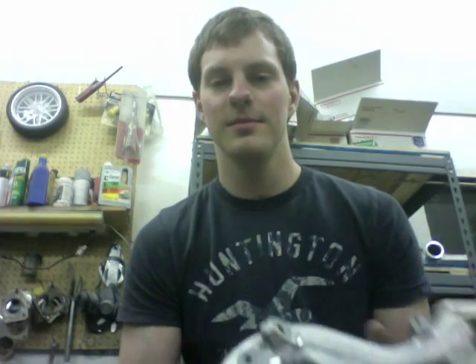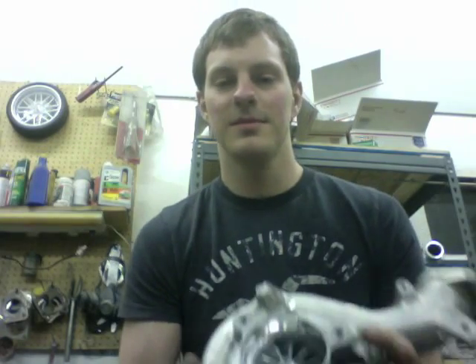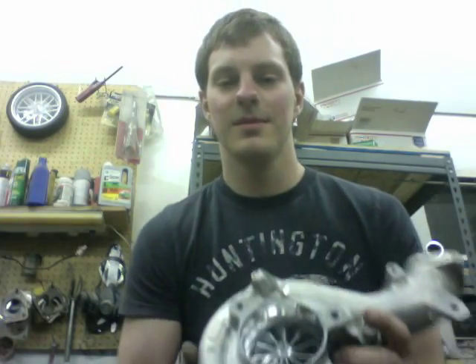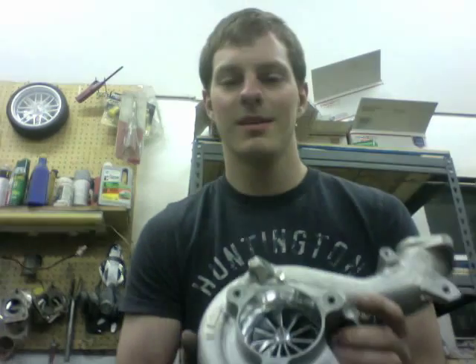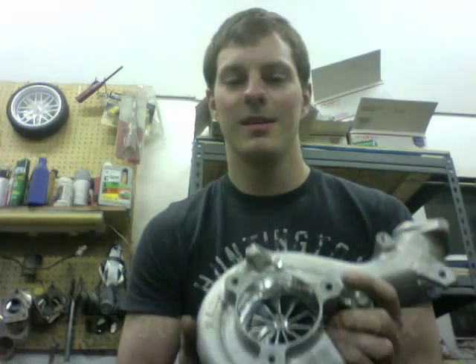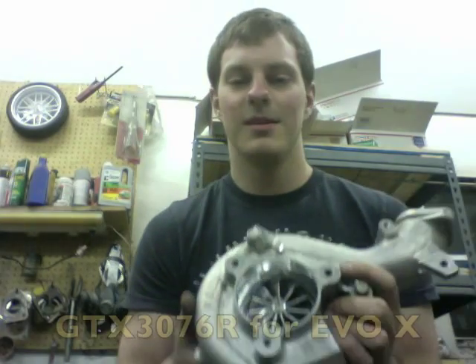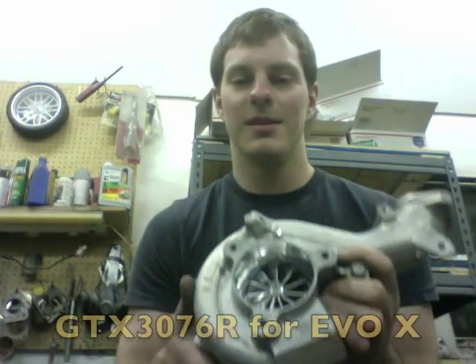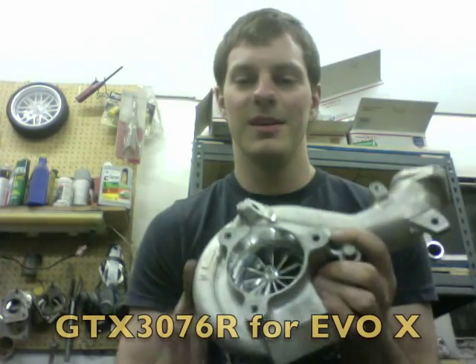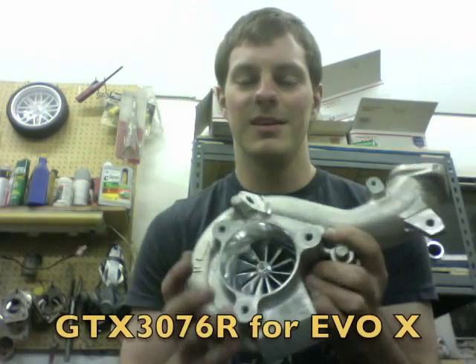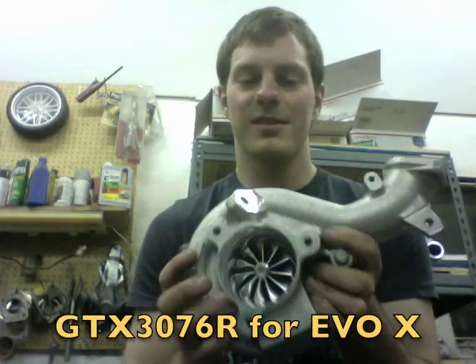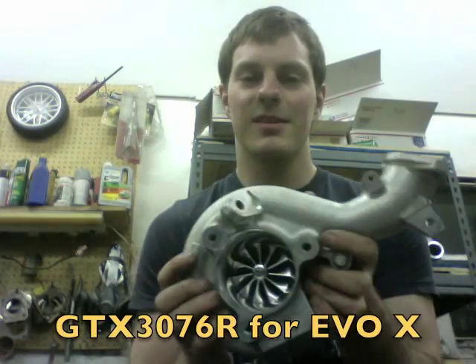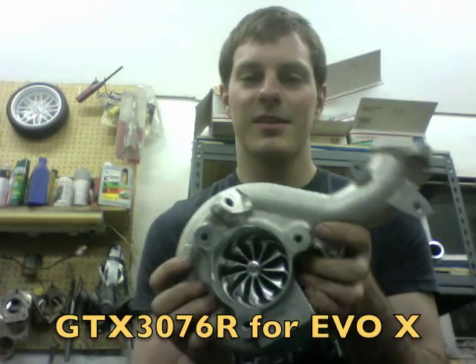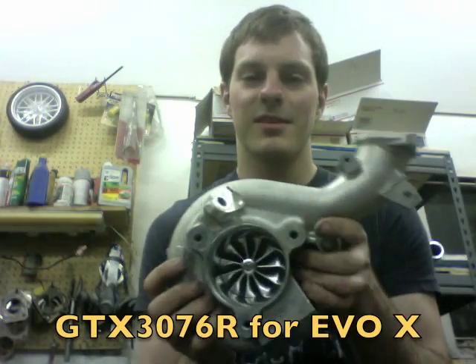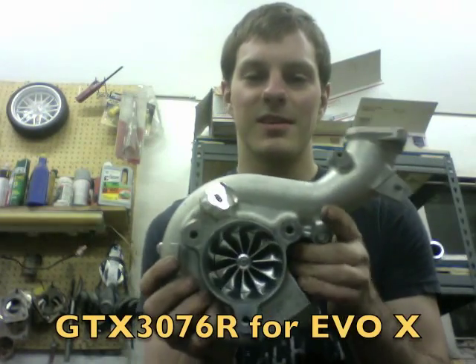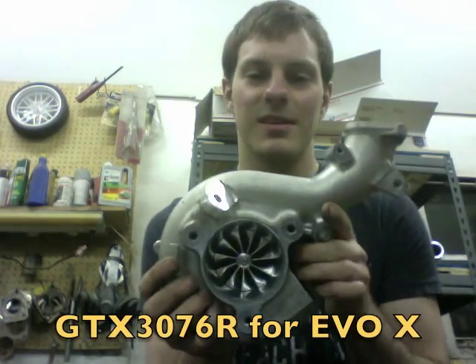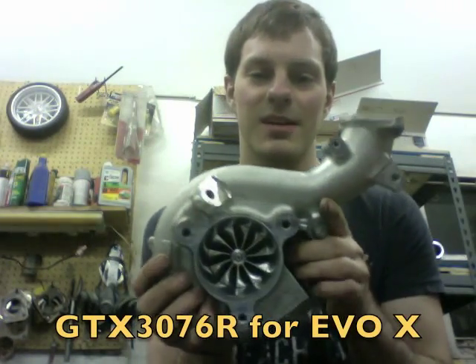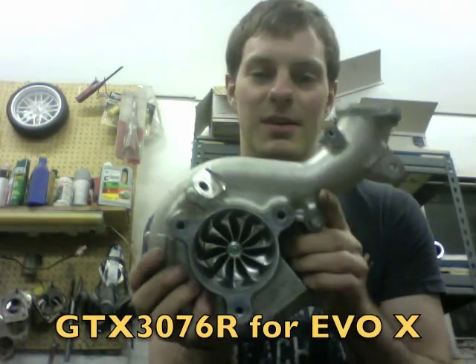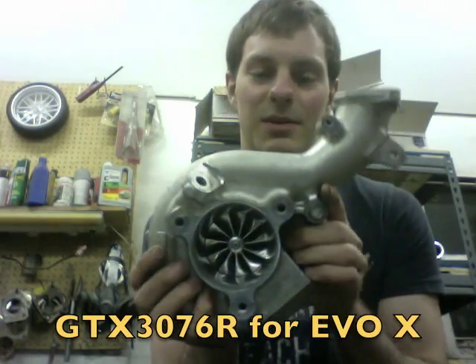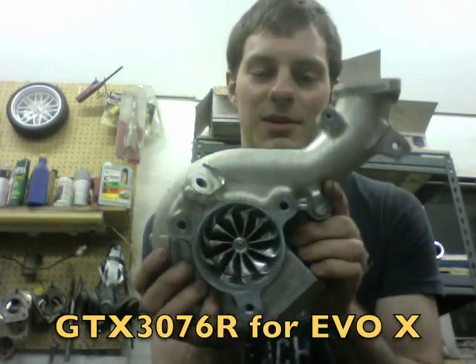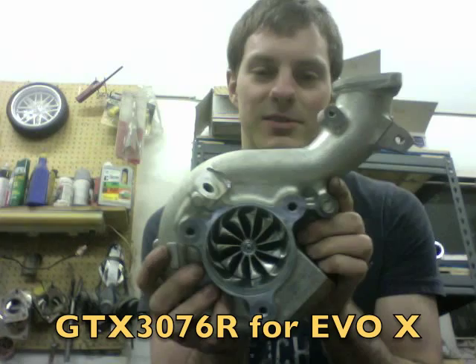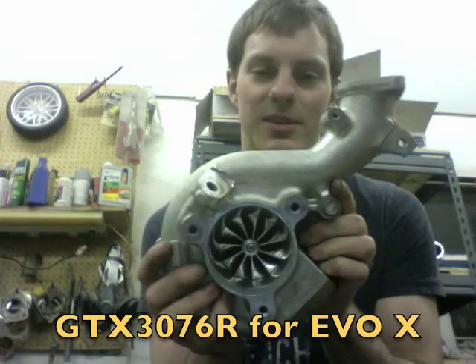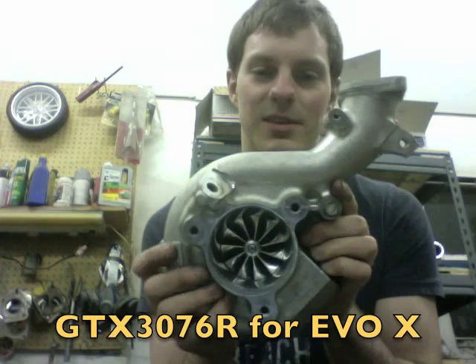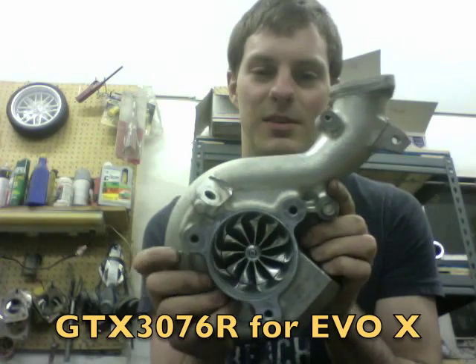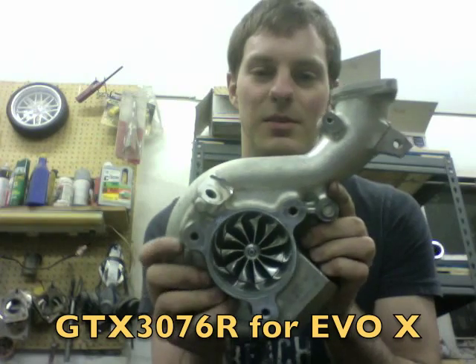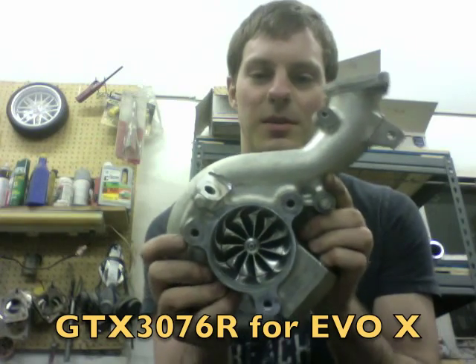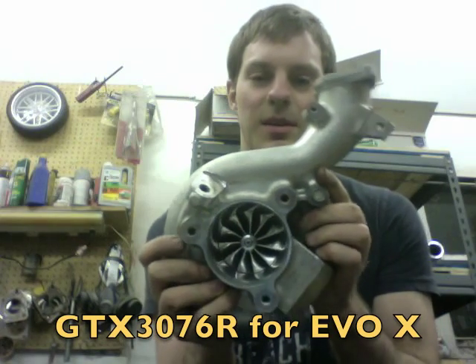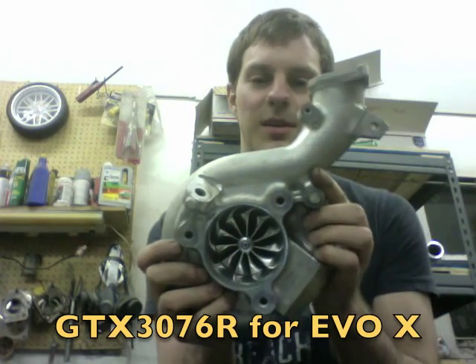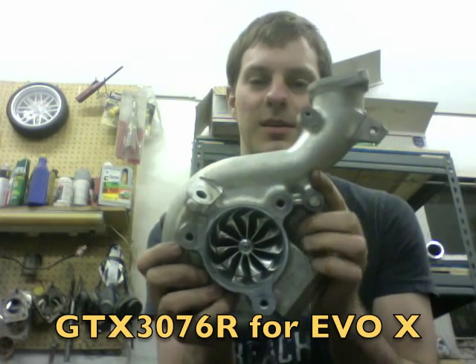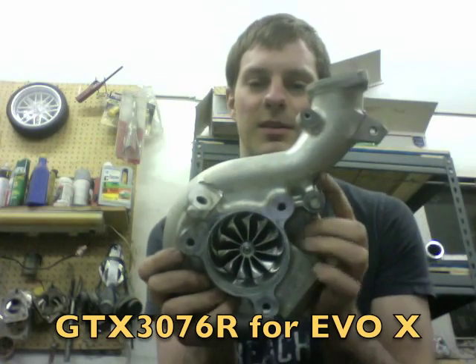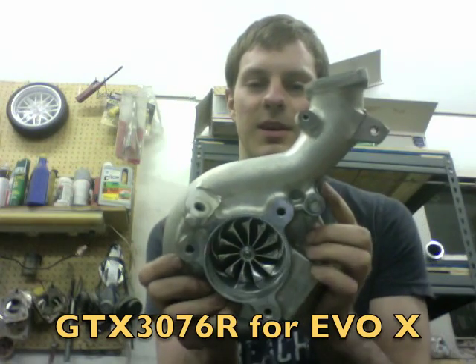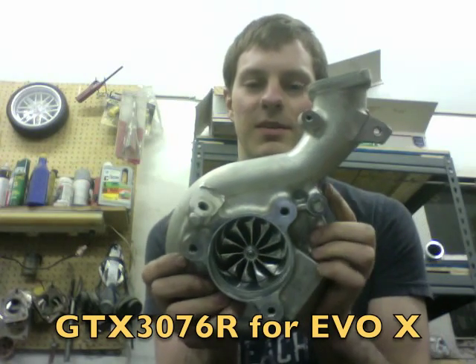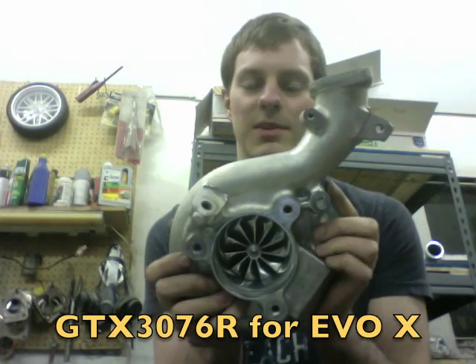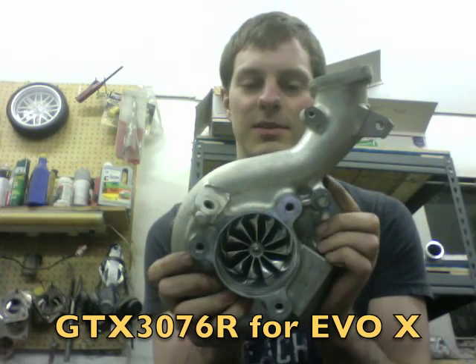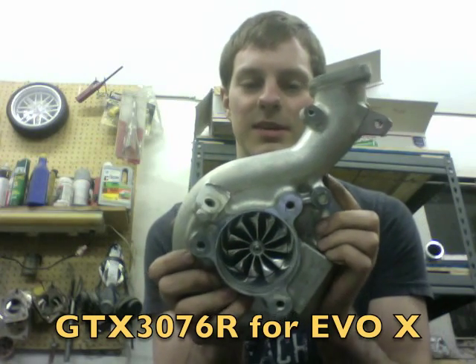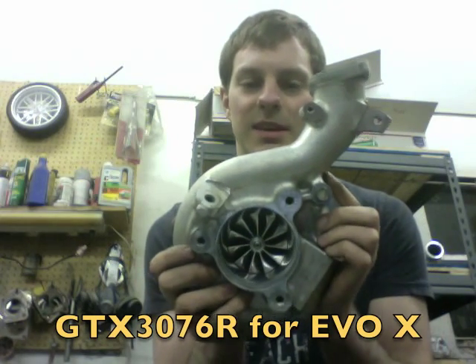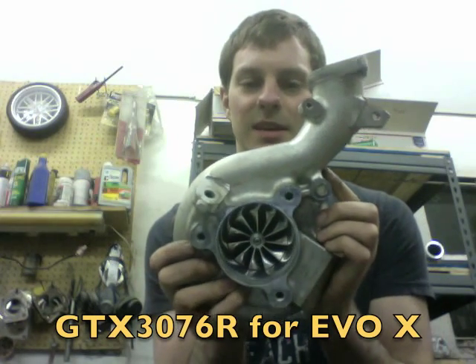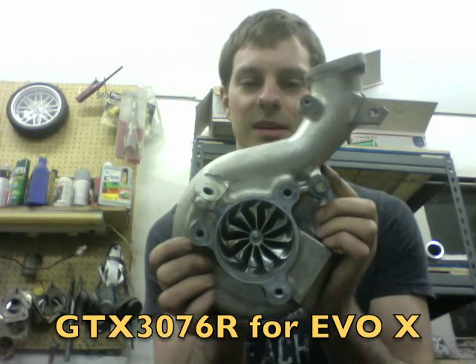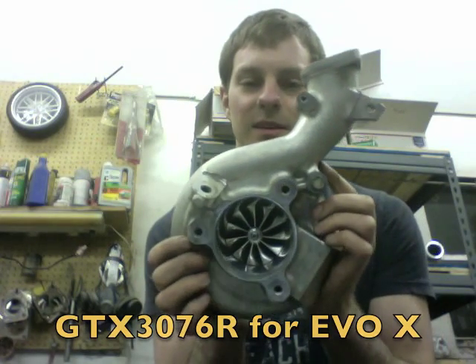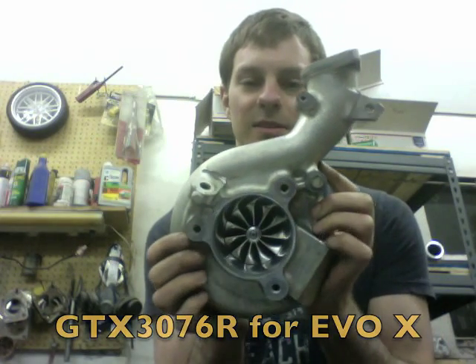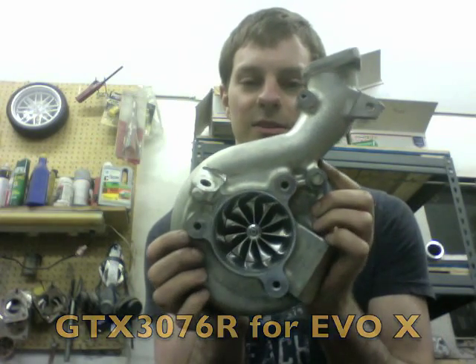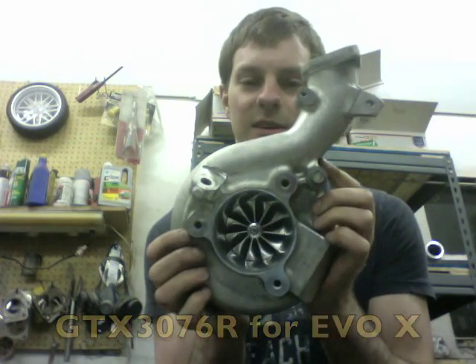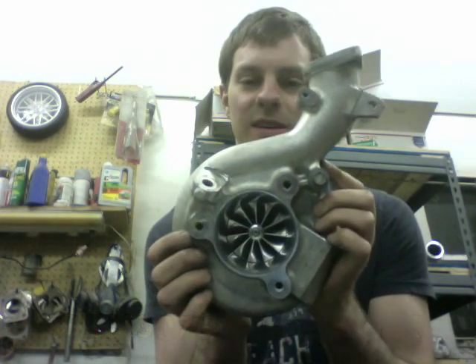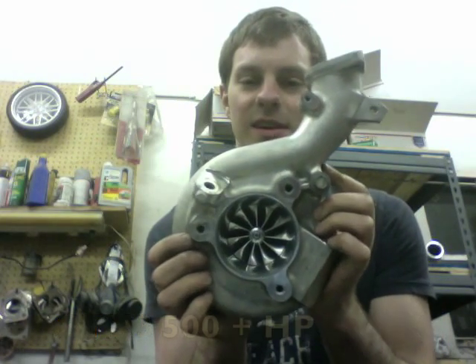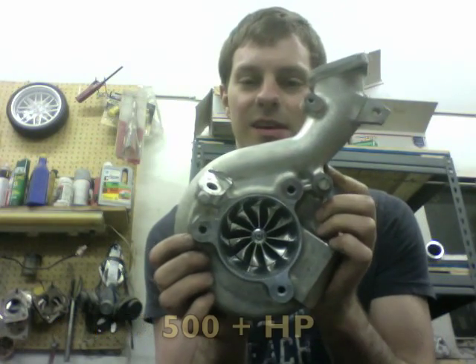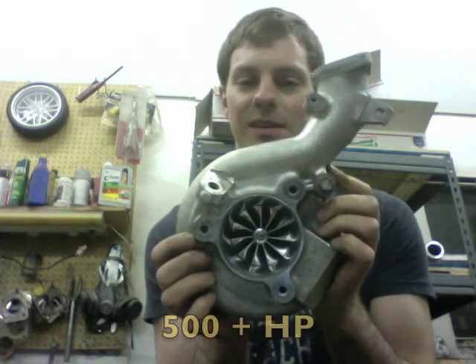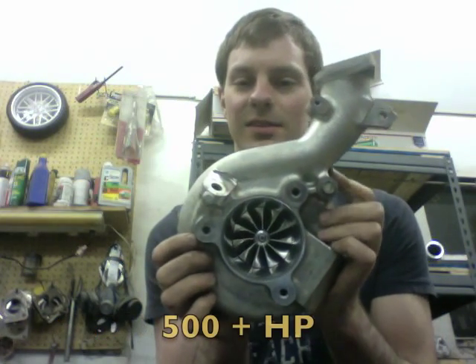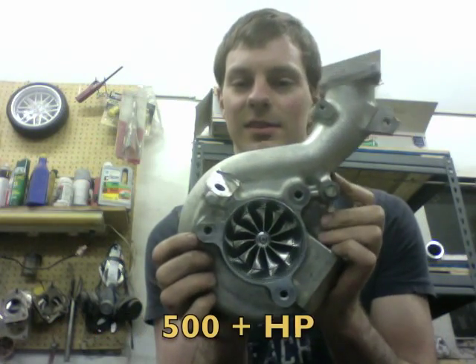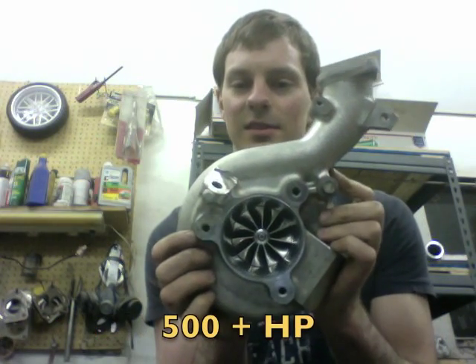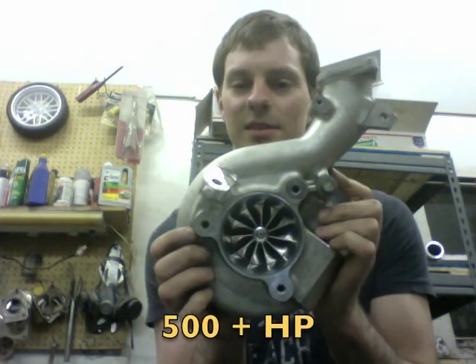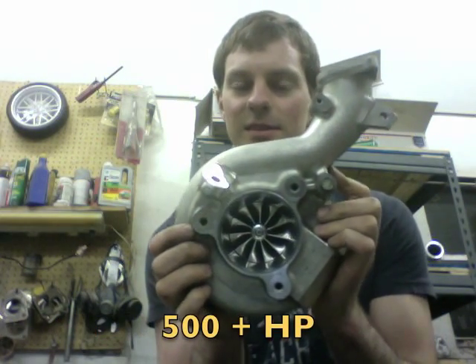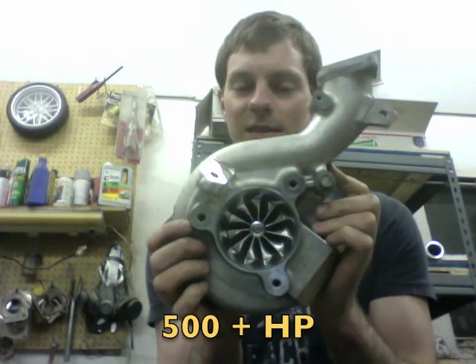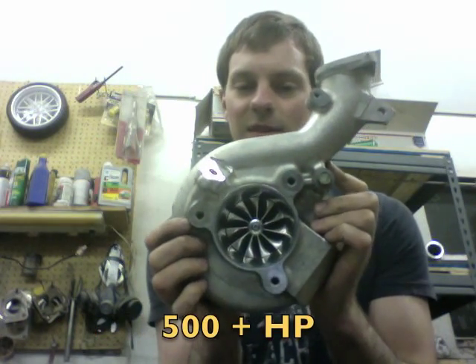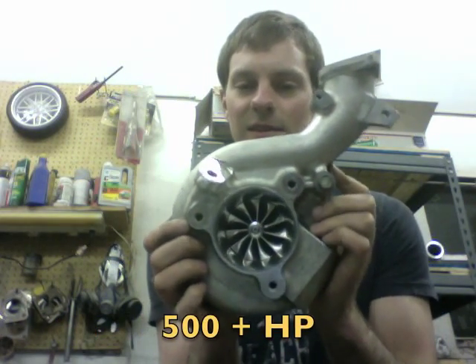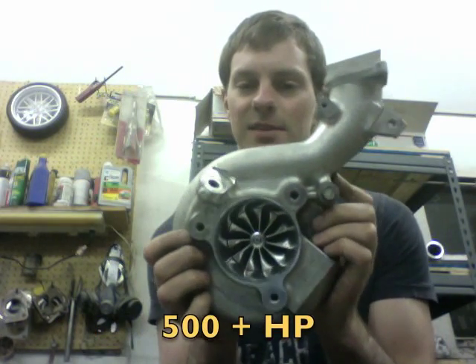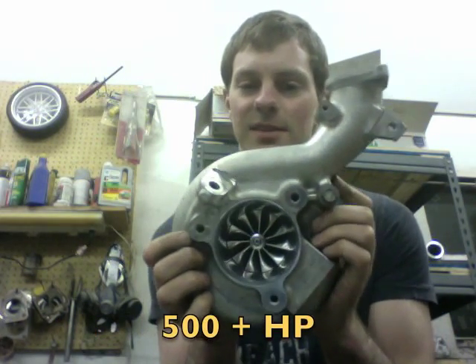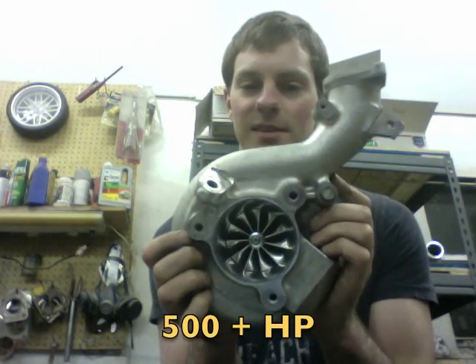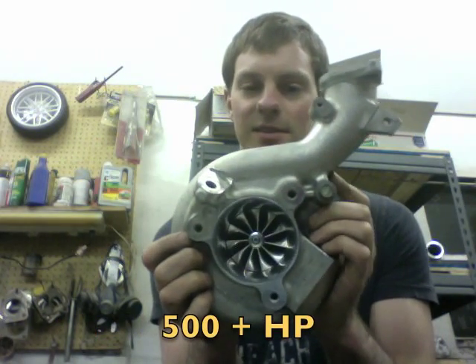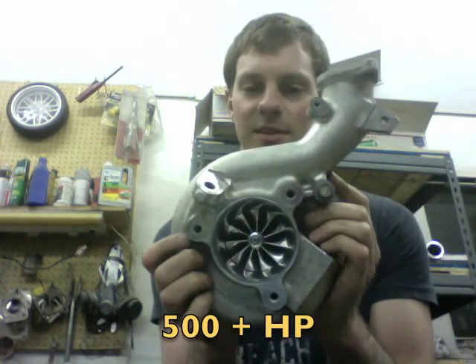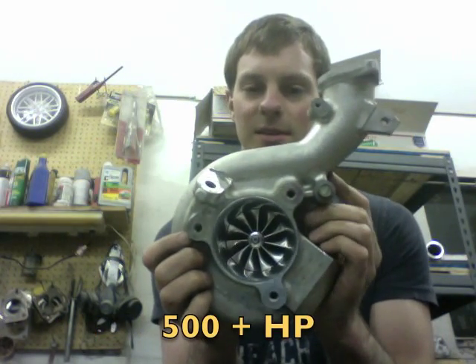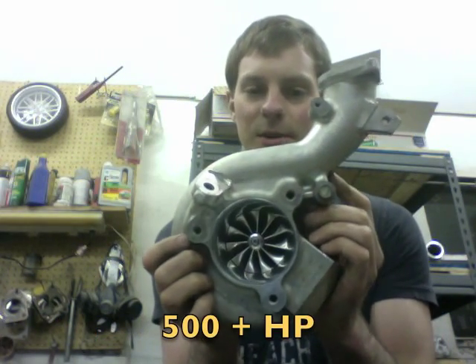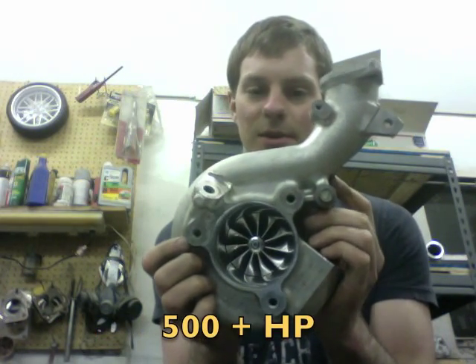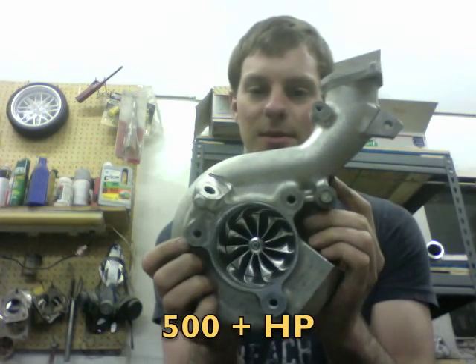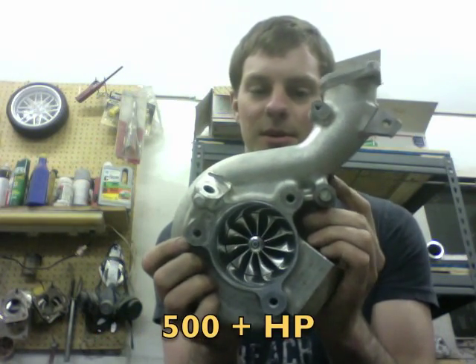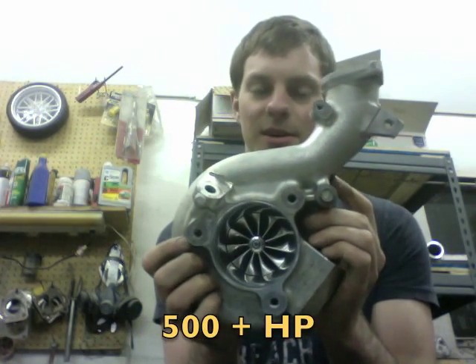Hey, it's Austin. I wanted to show you our EVO 10 GTX 3076 turbo upgrade.